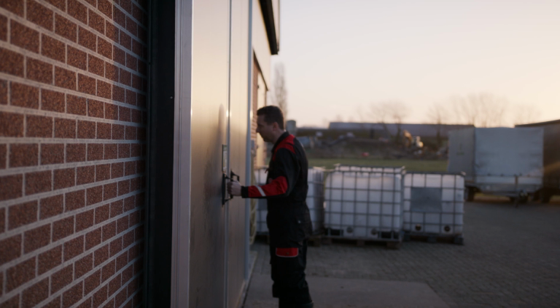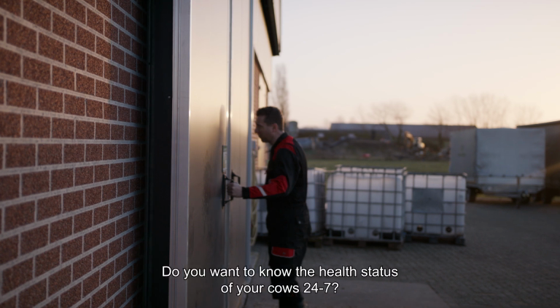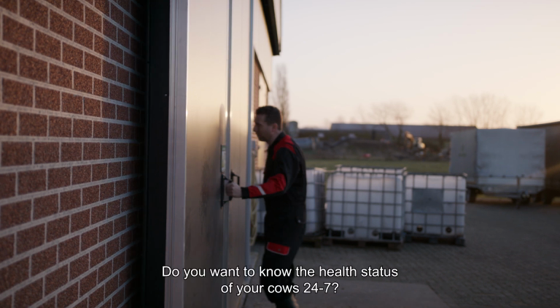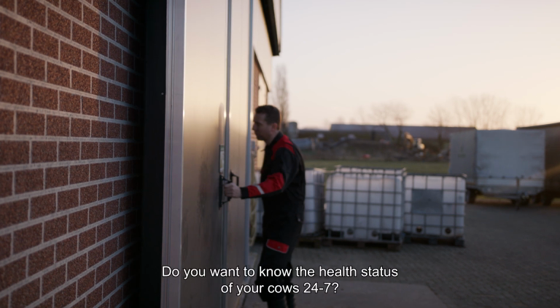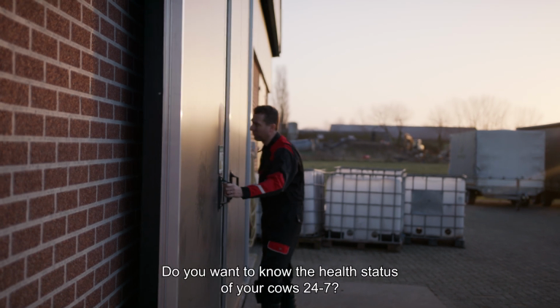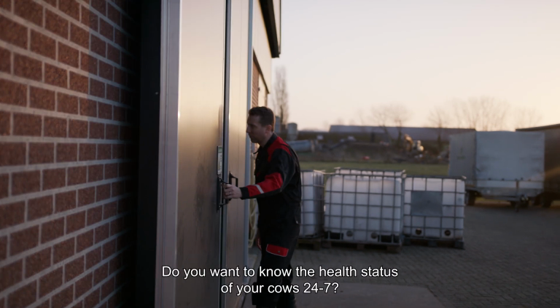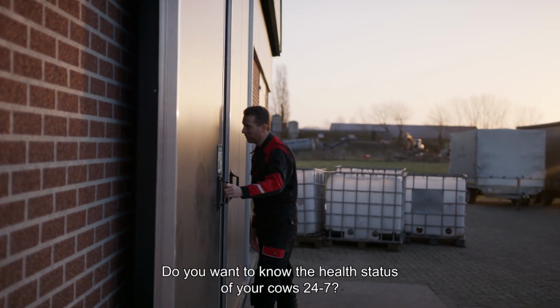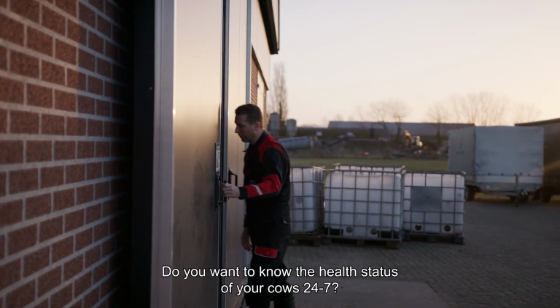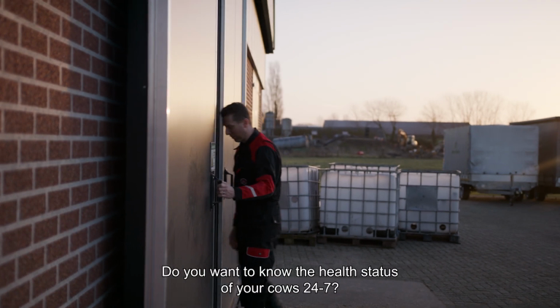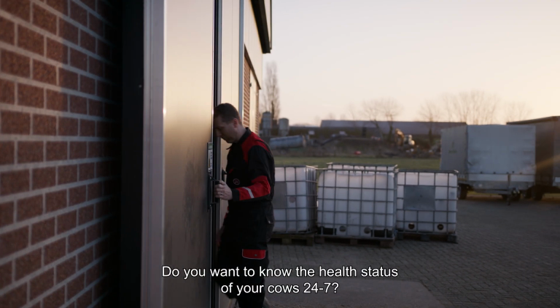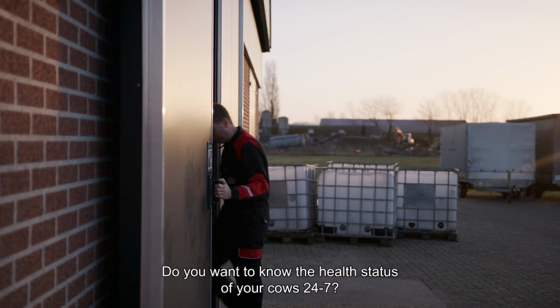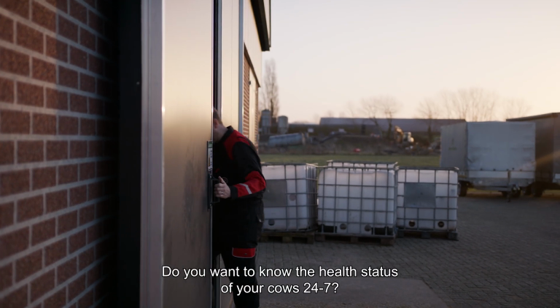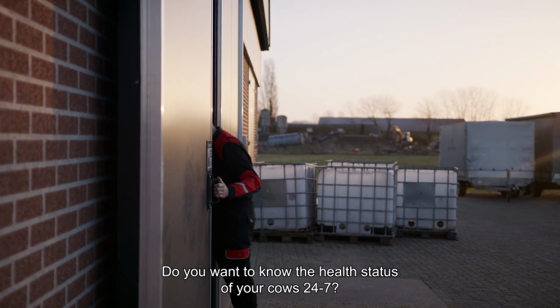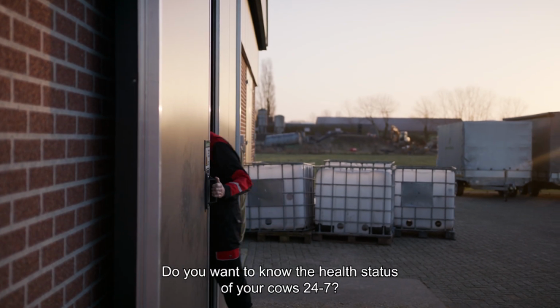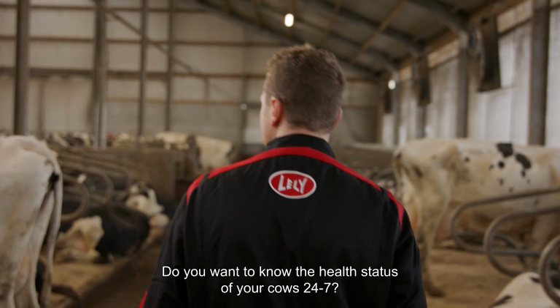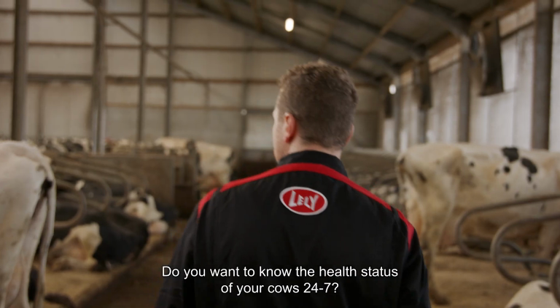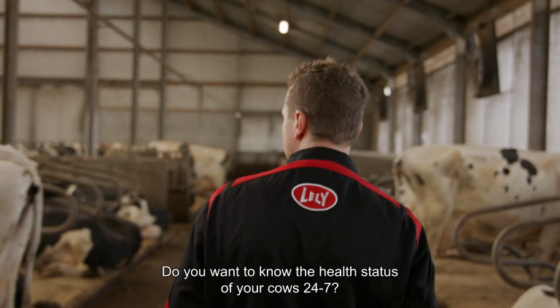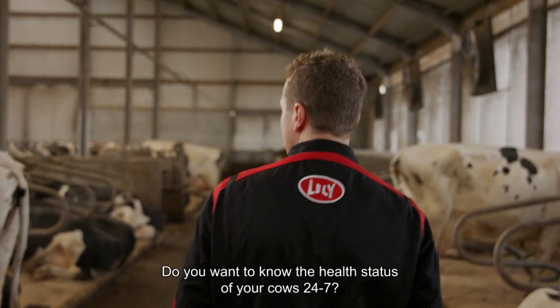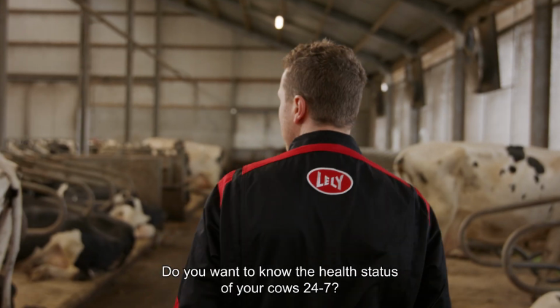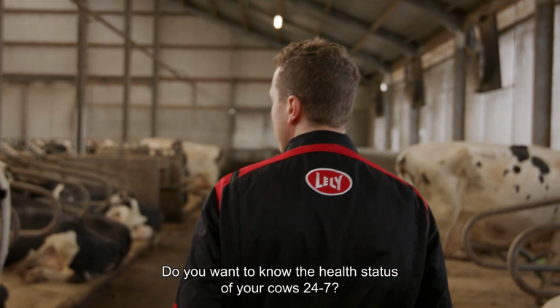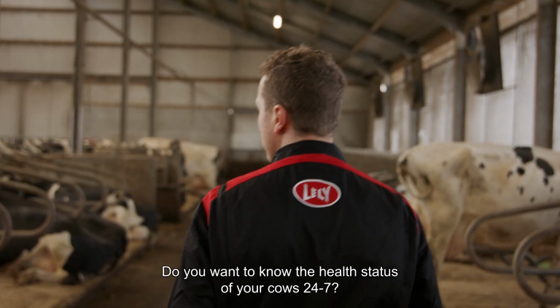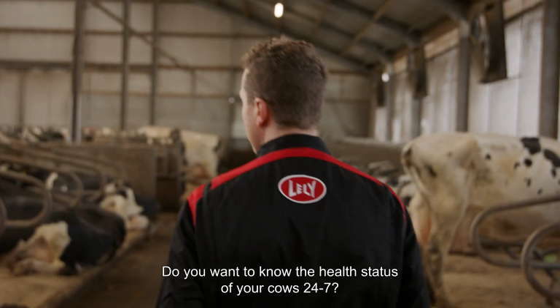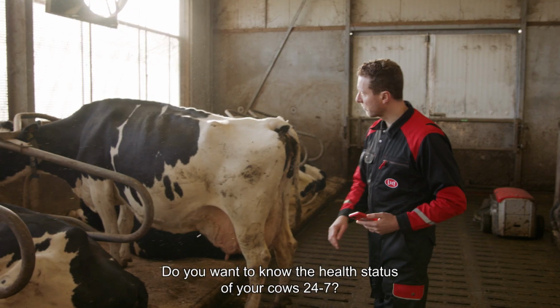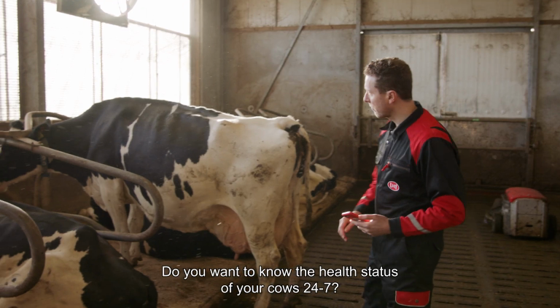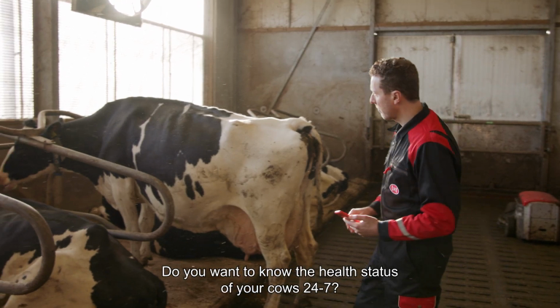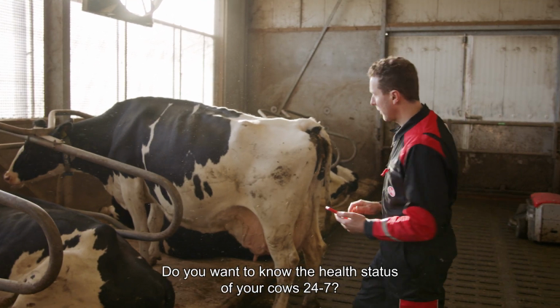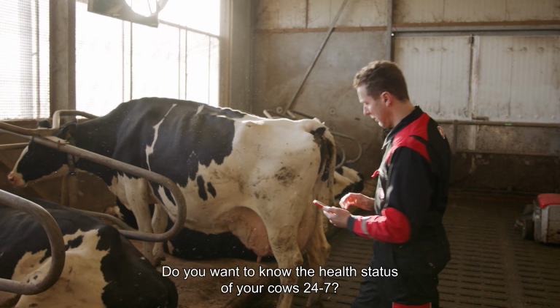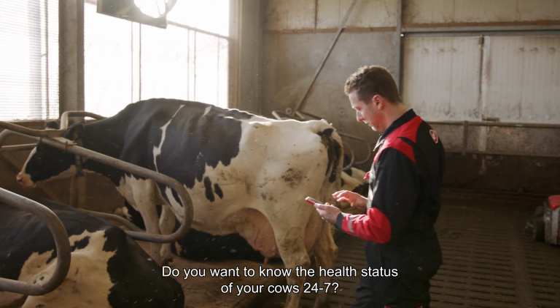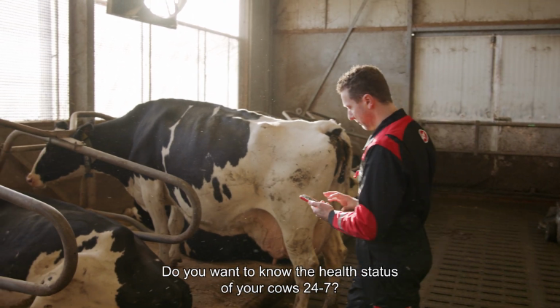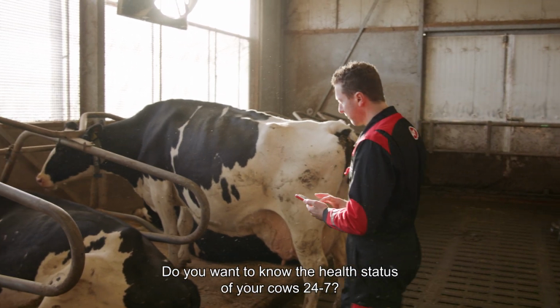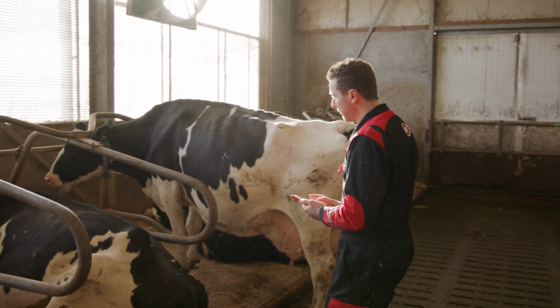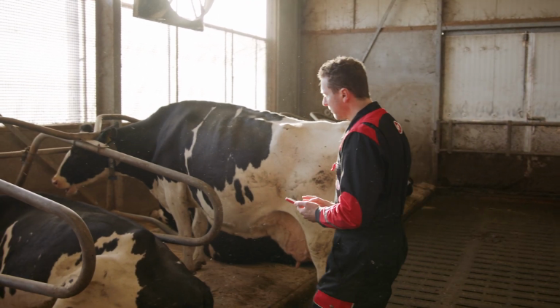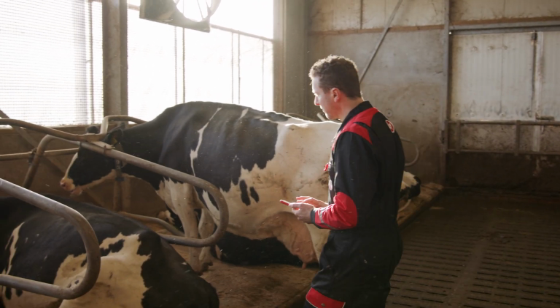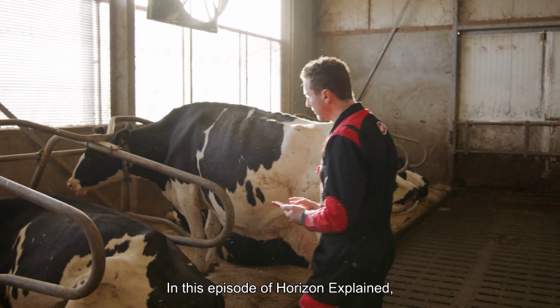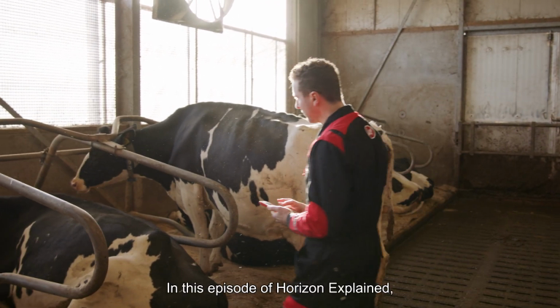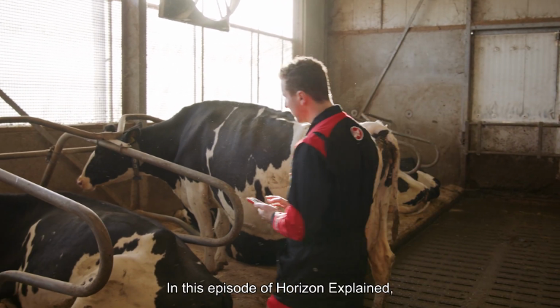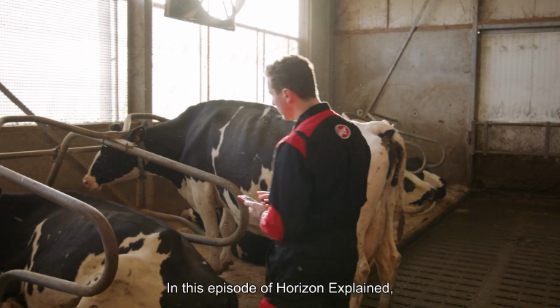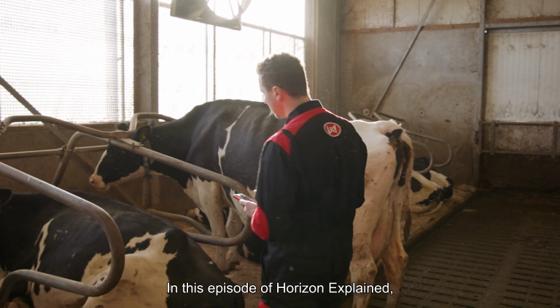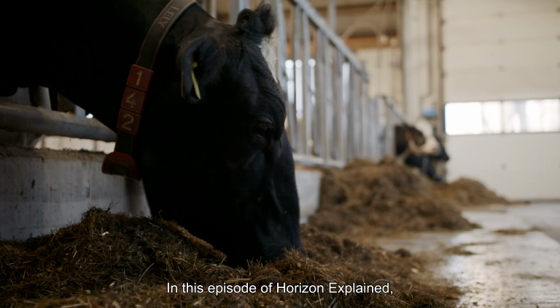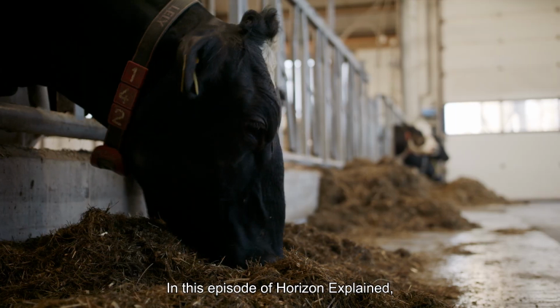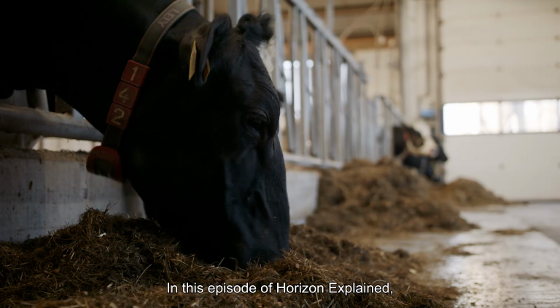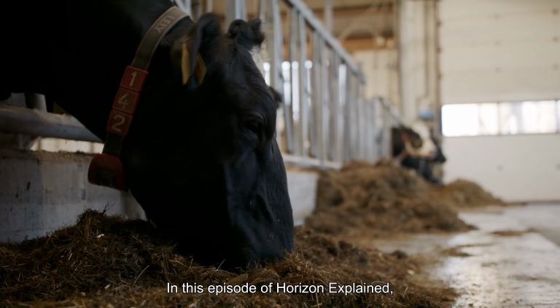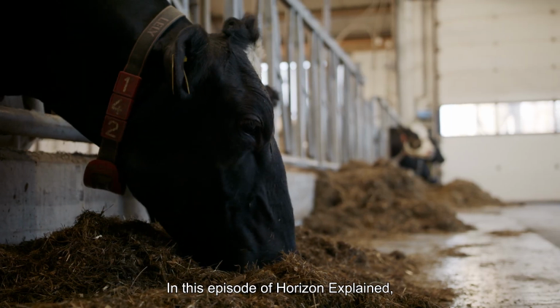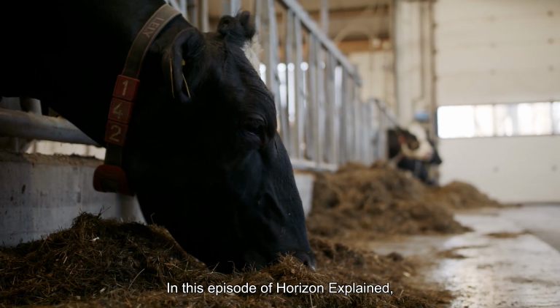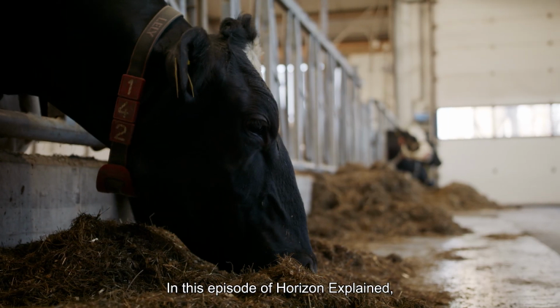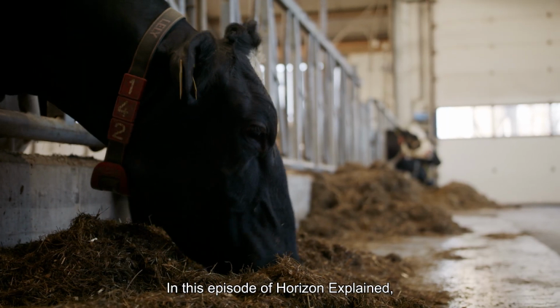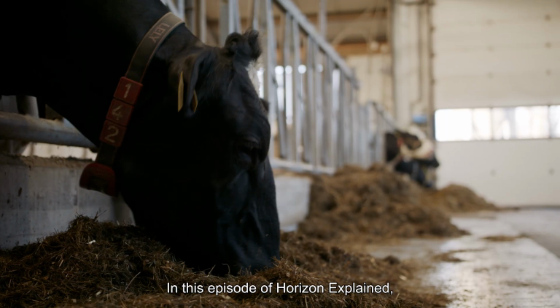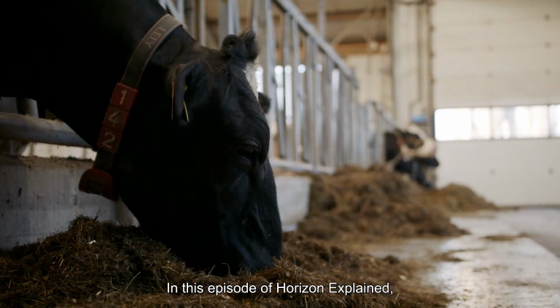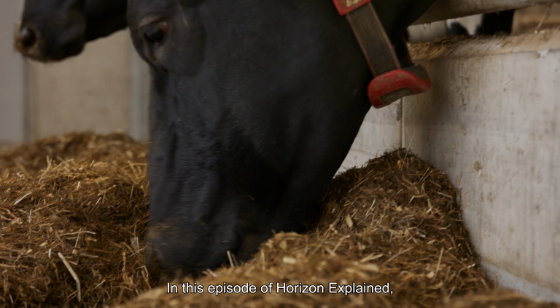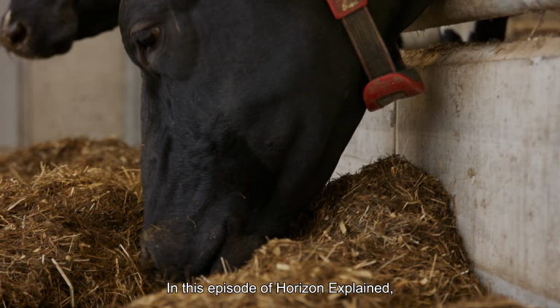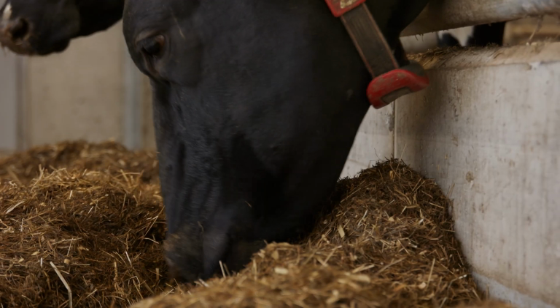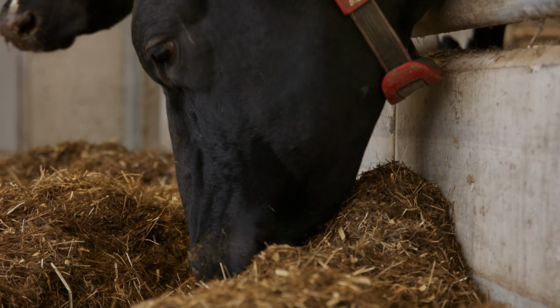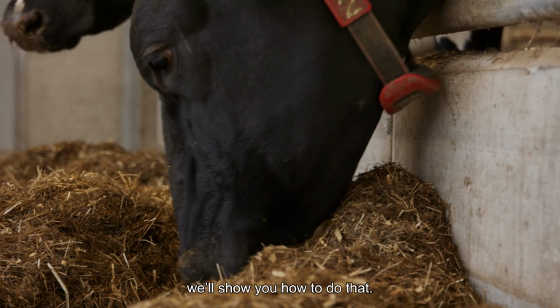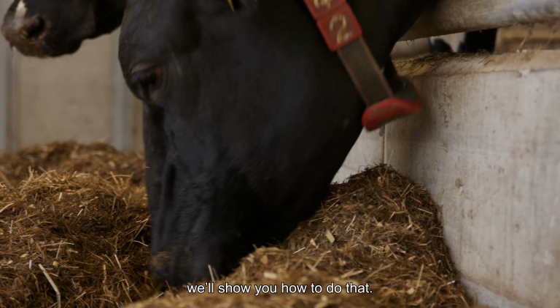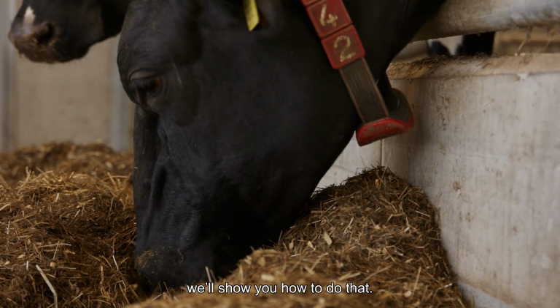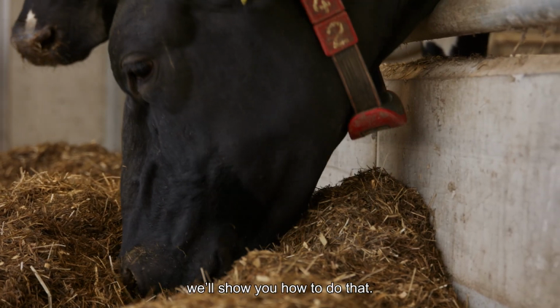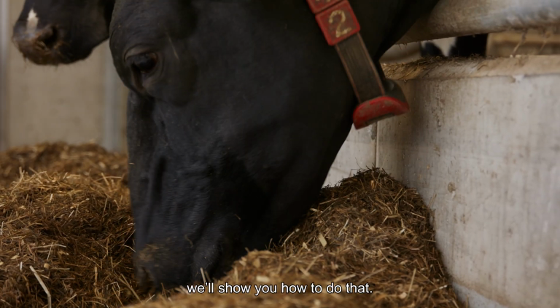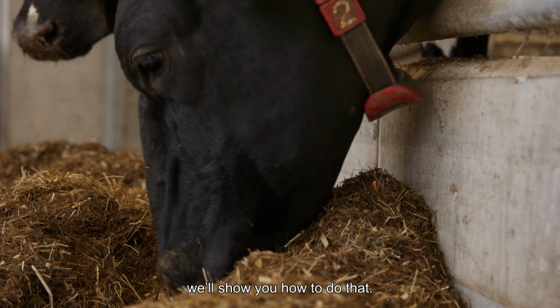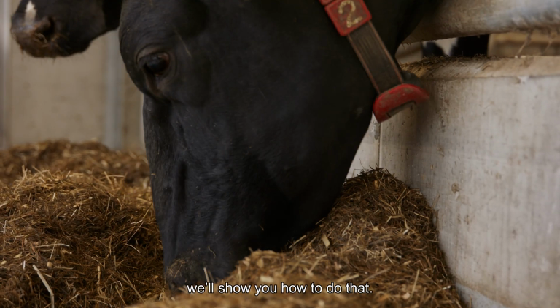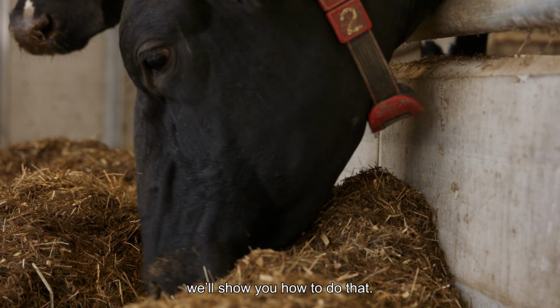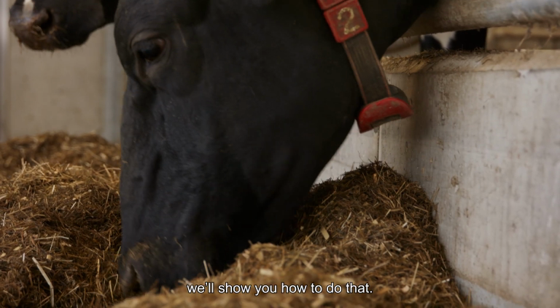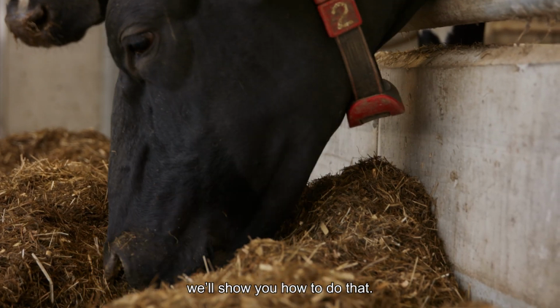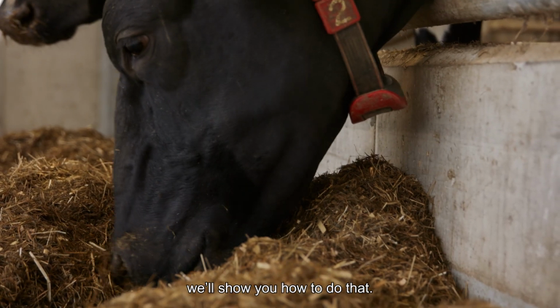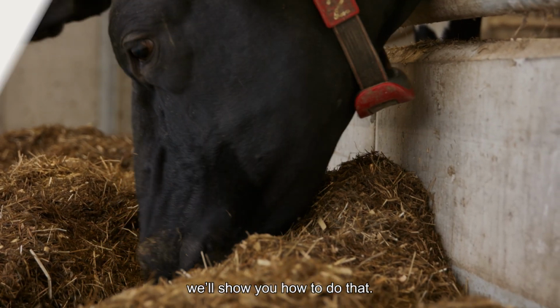Do you want to know the health status of your cows 24-7? In this episode of Horizon Explained, we'll show you how to do that.